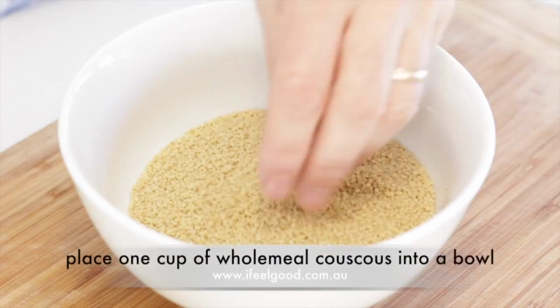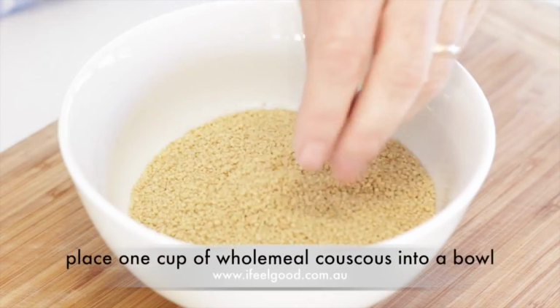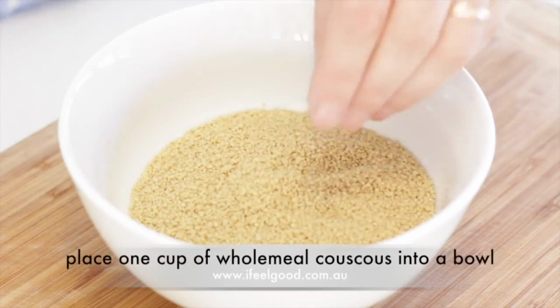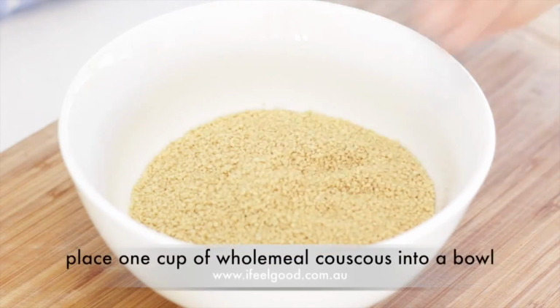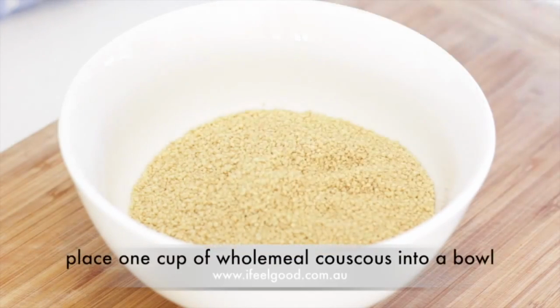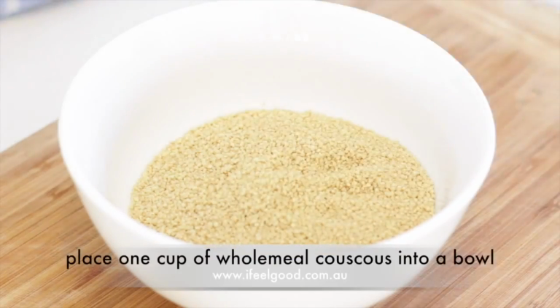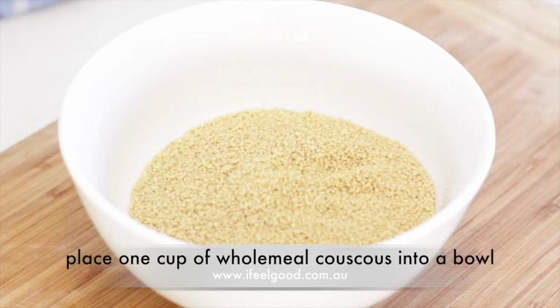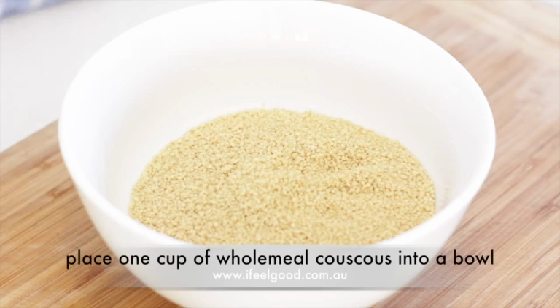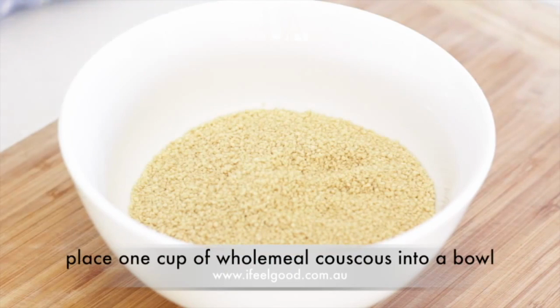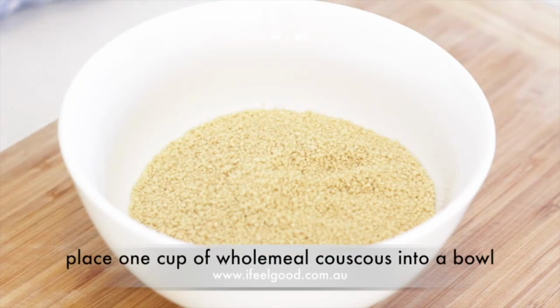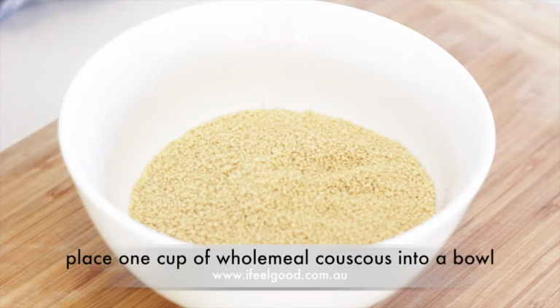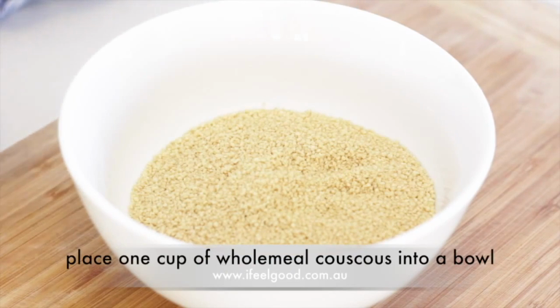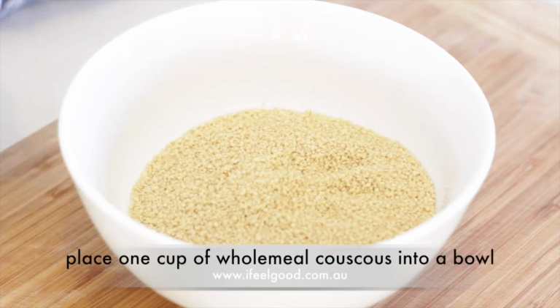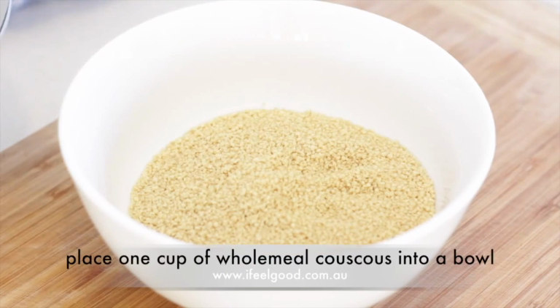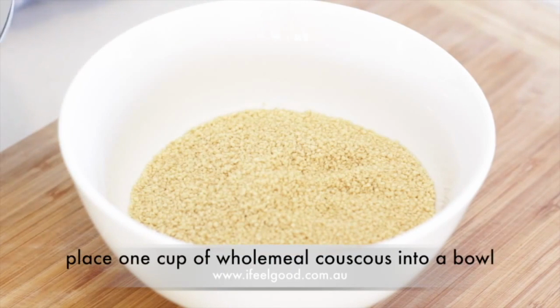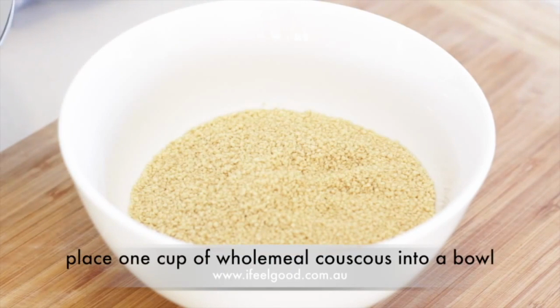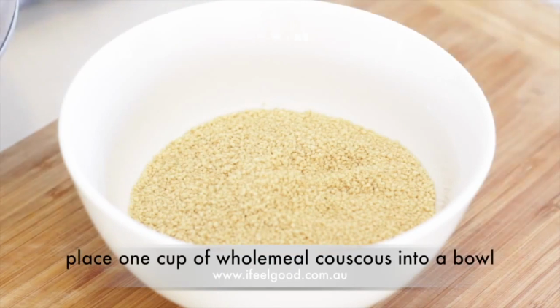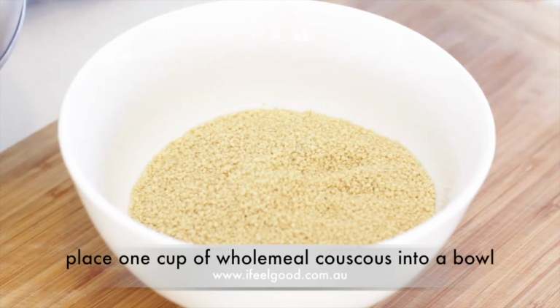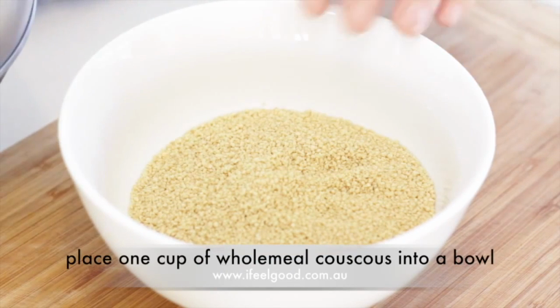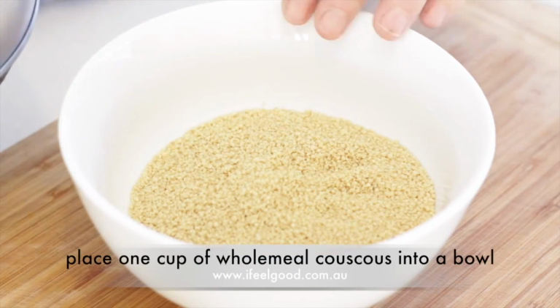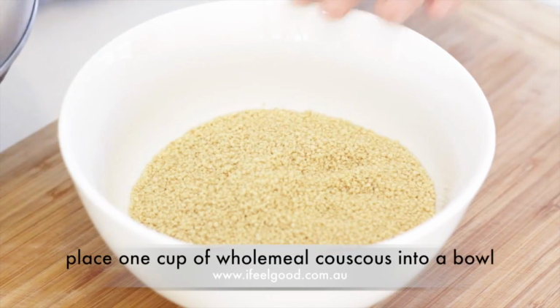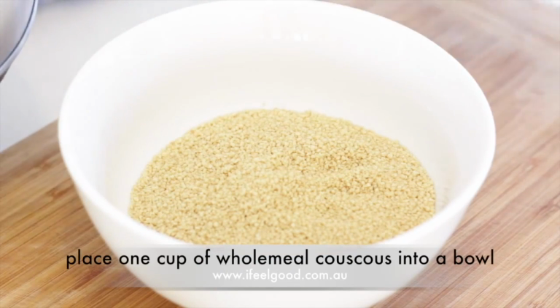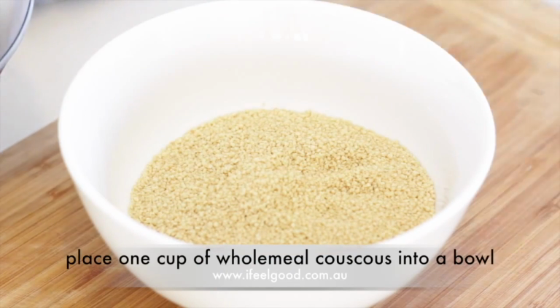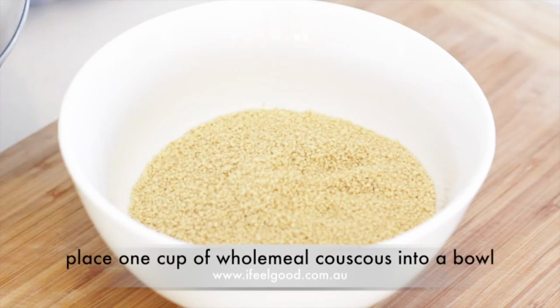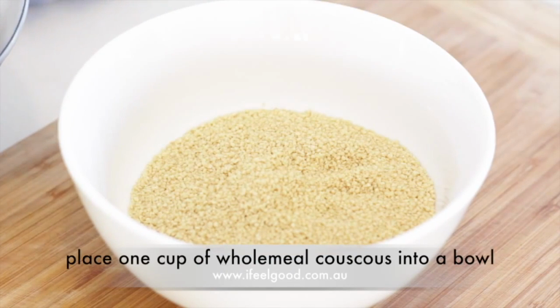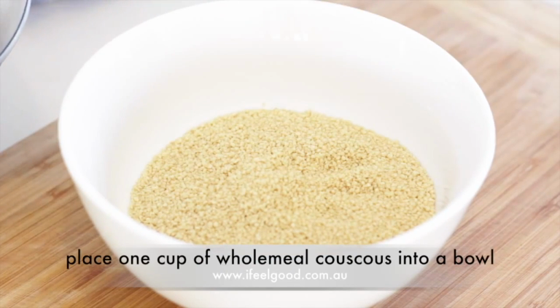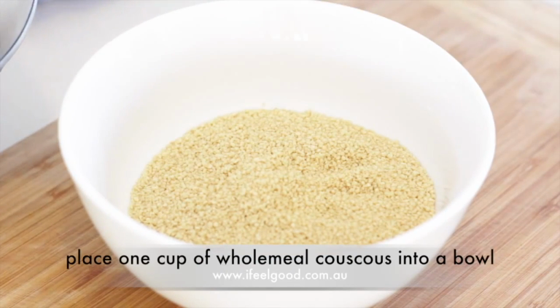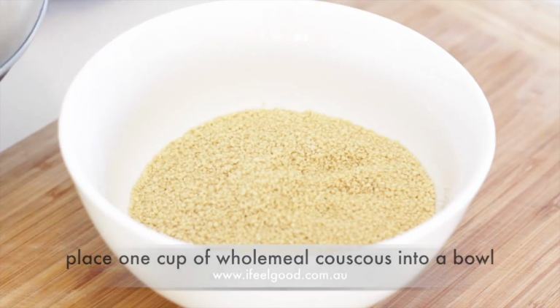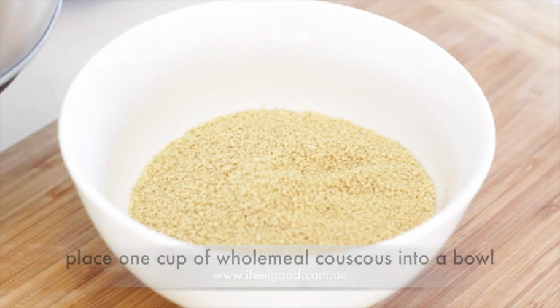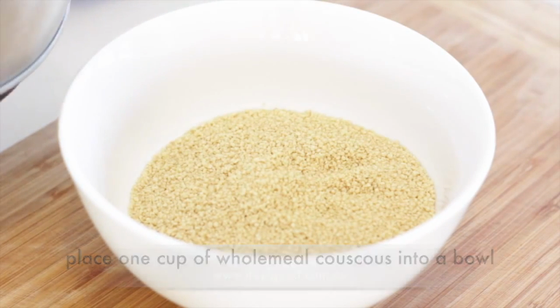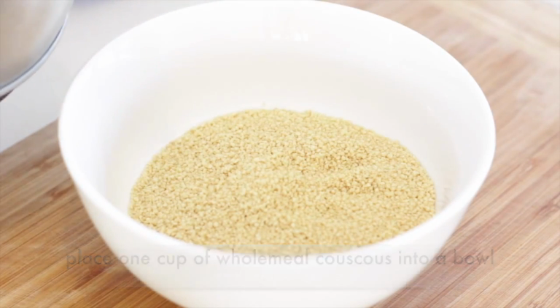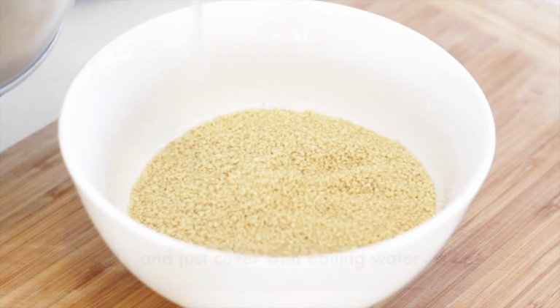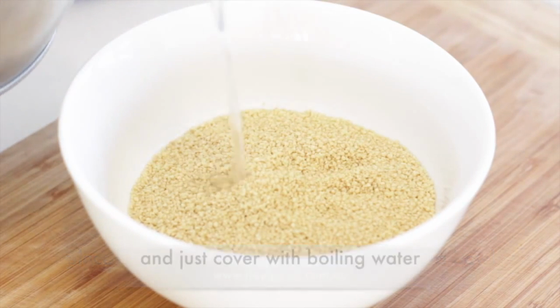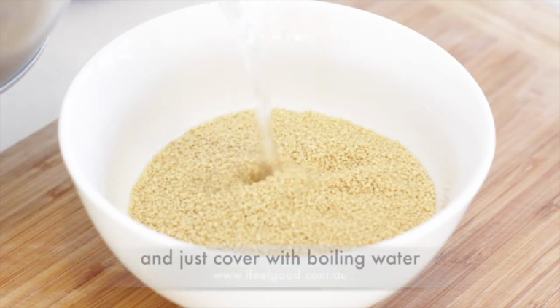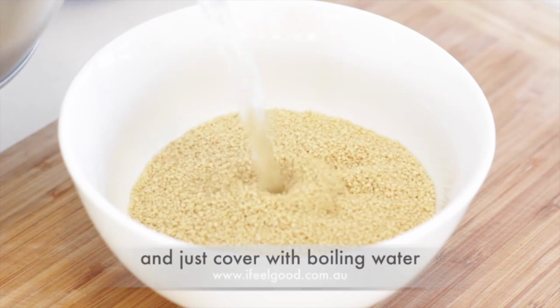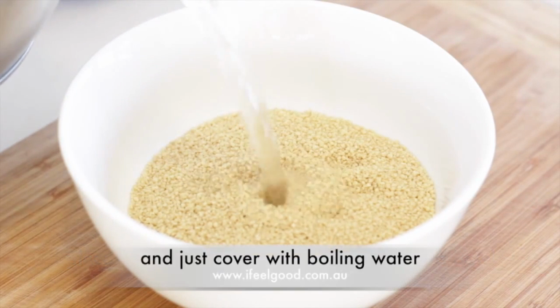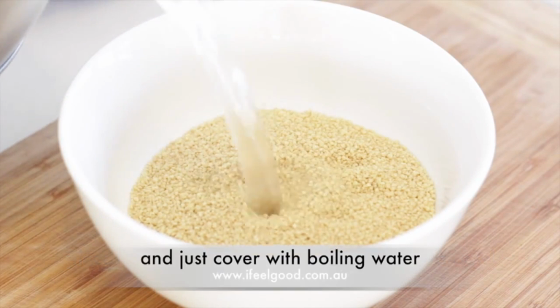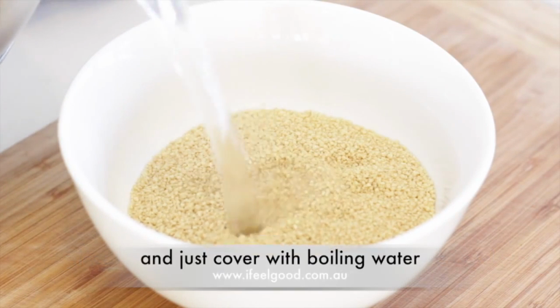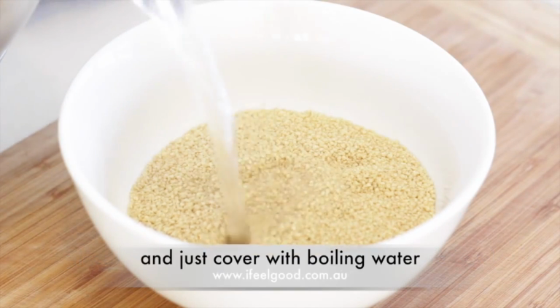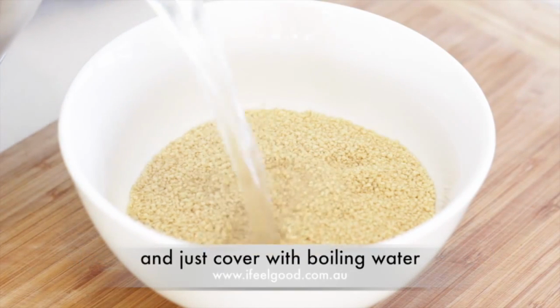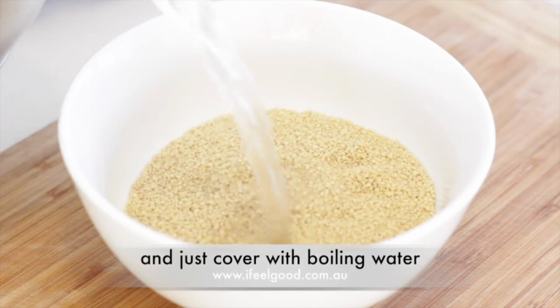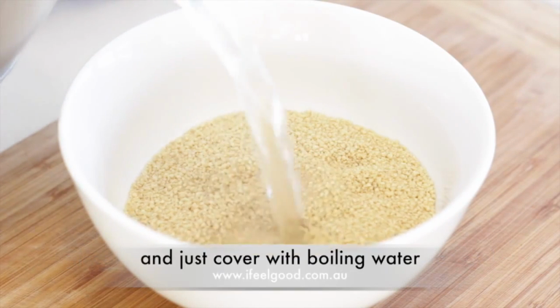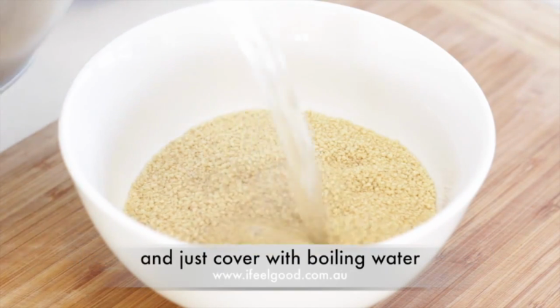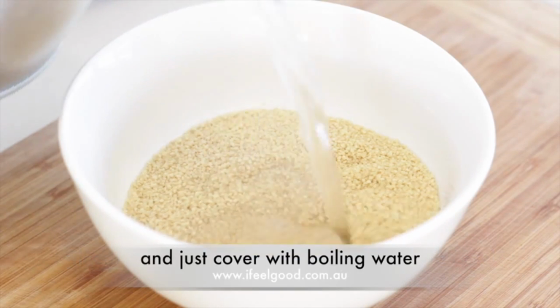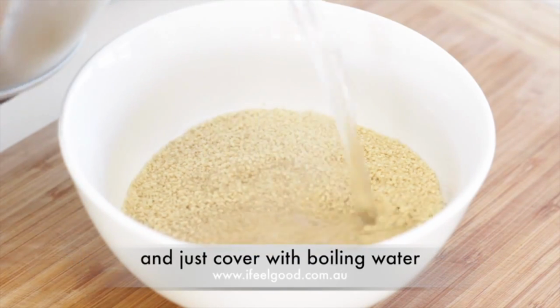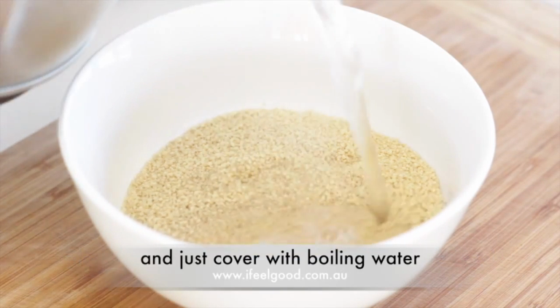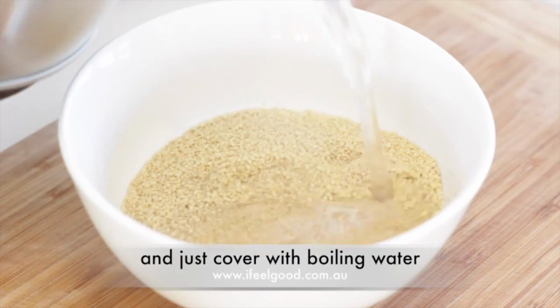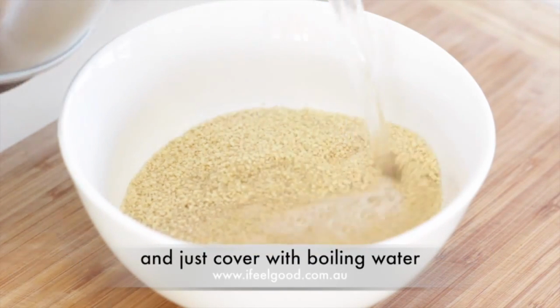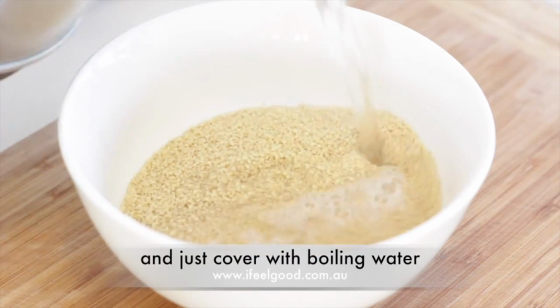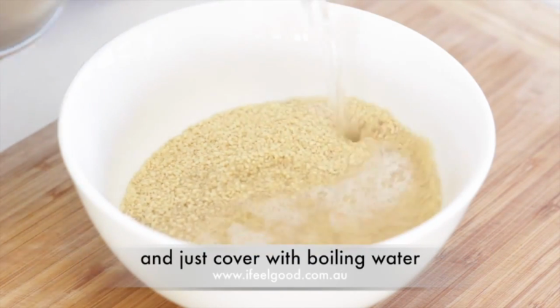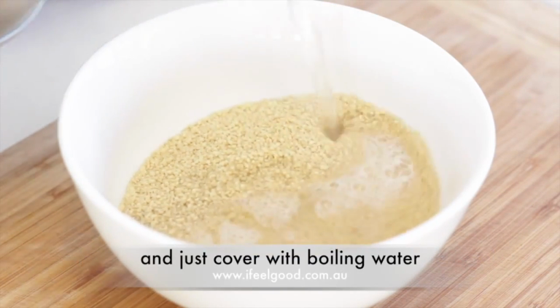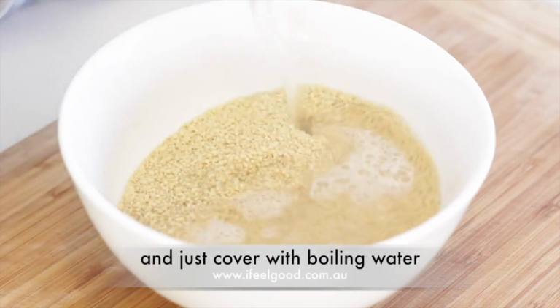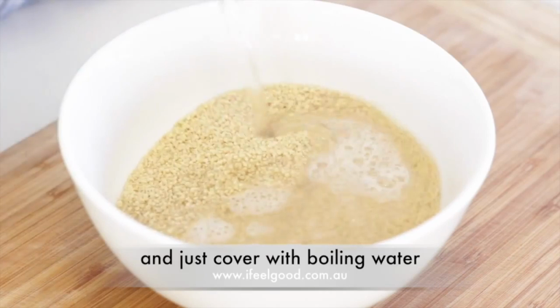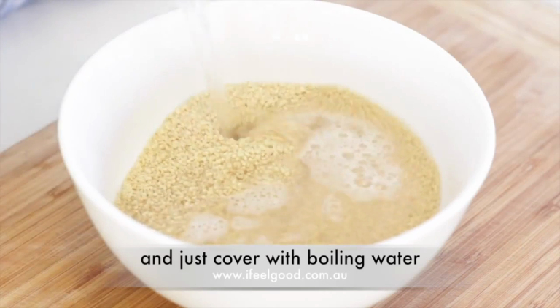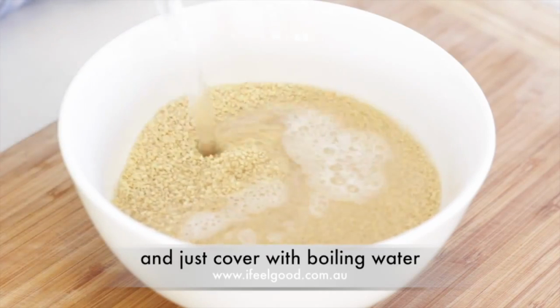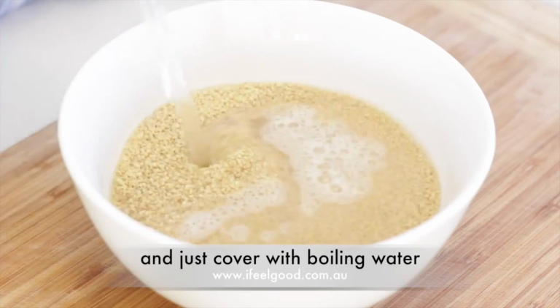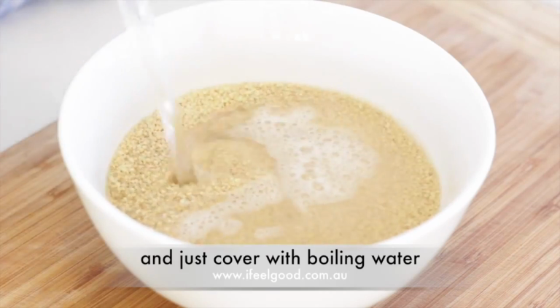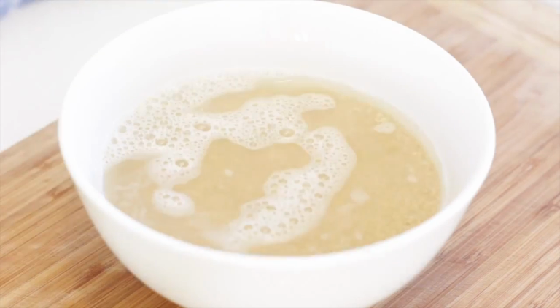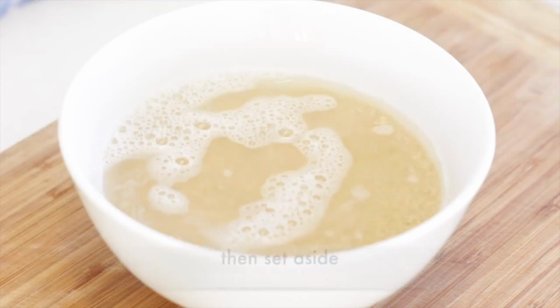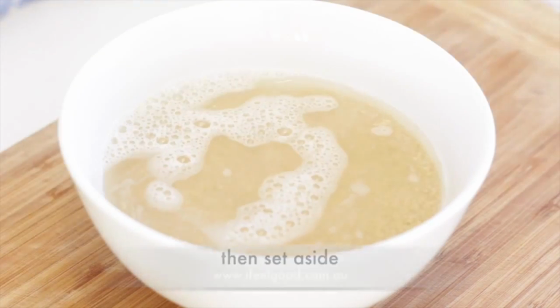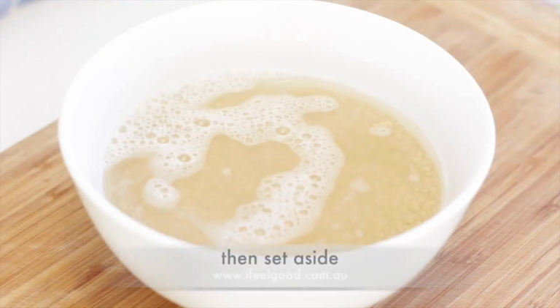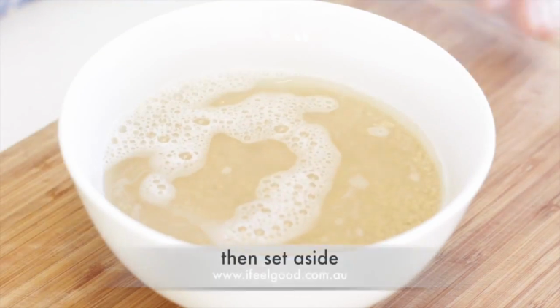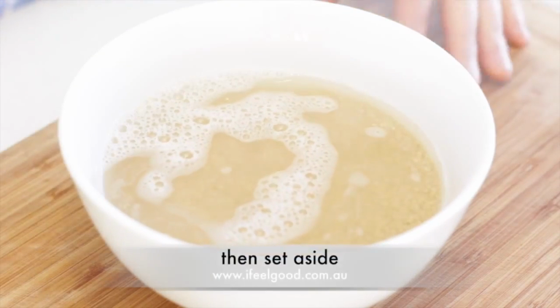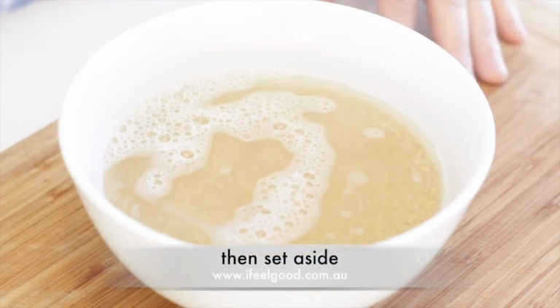Place one cup of wholemeal couscous in a bowl. Cover with boiling water and set aside.